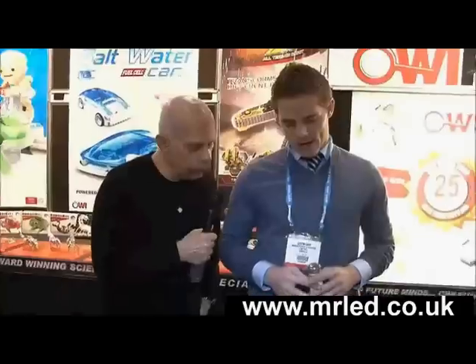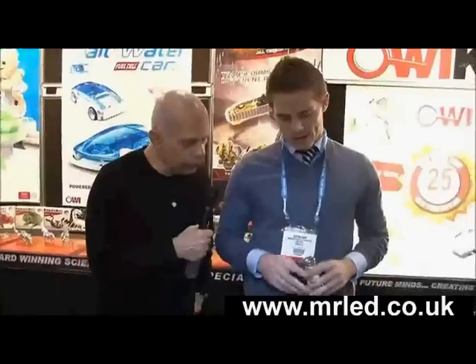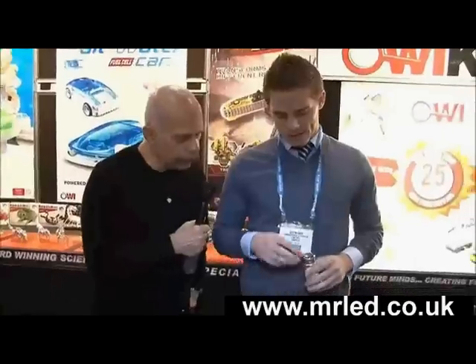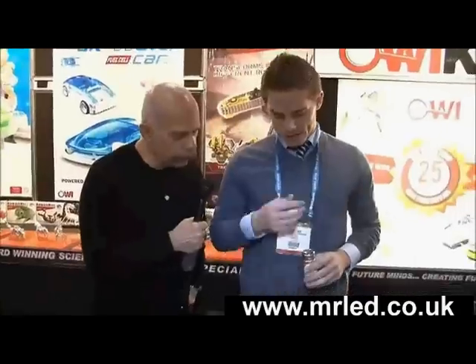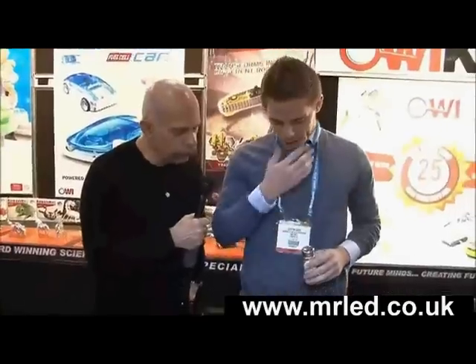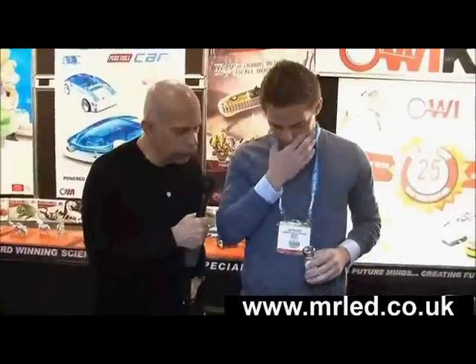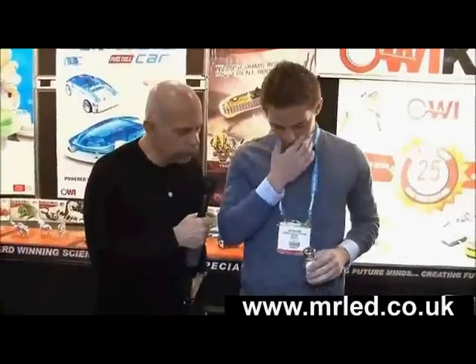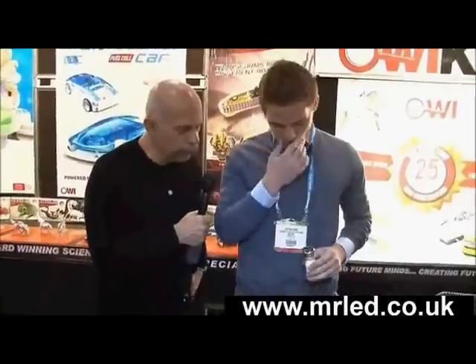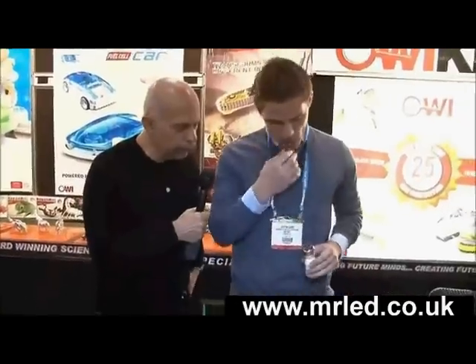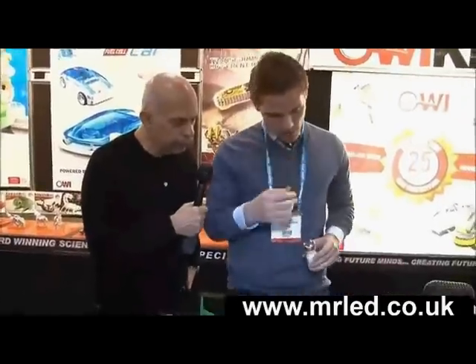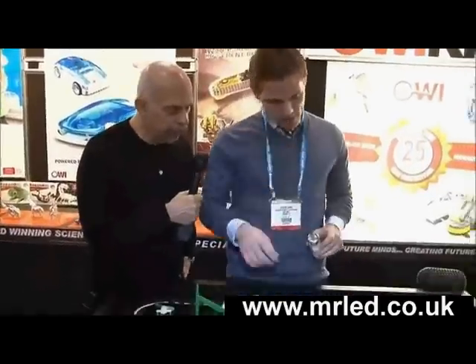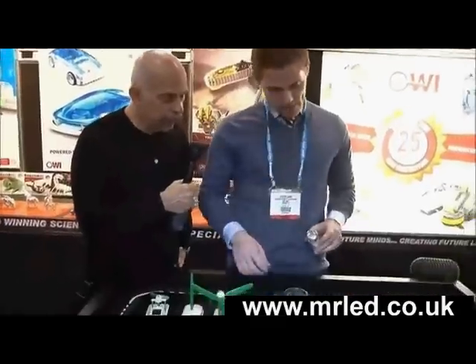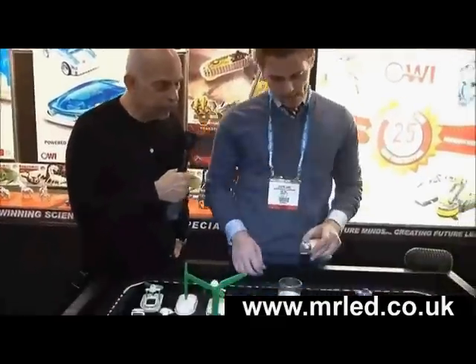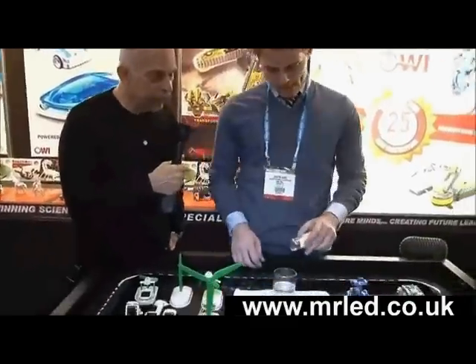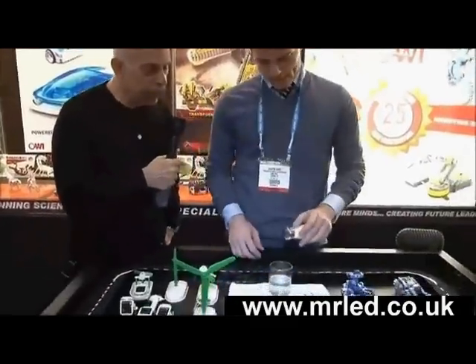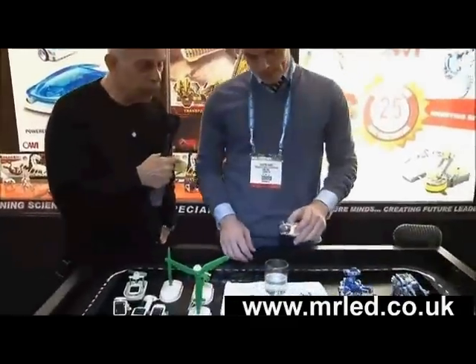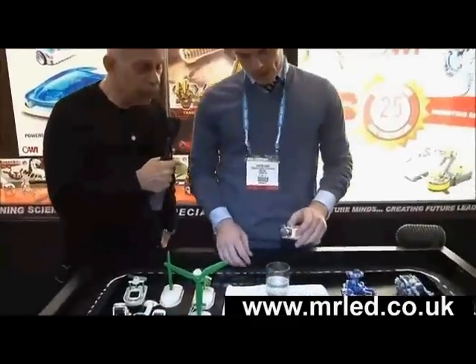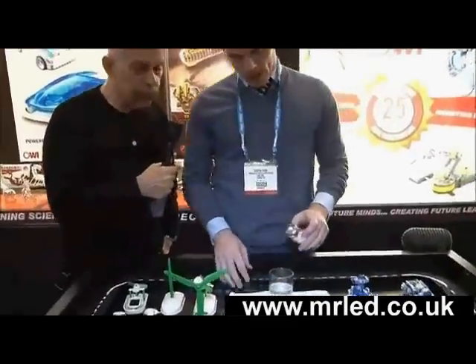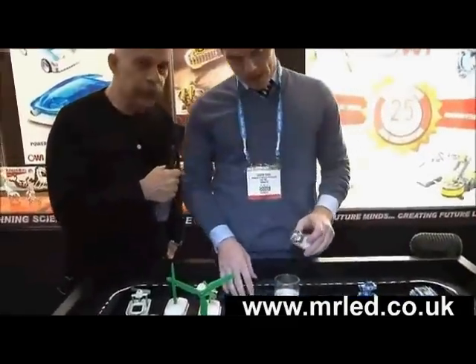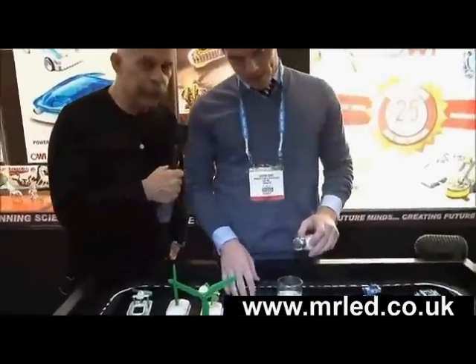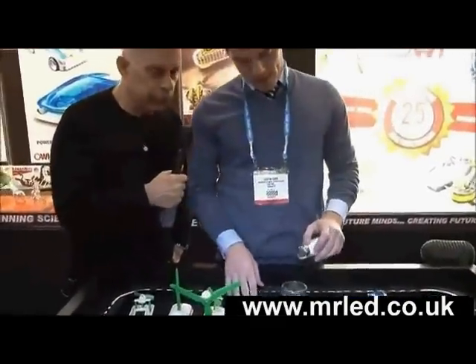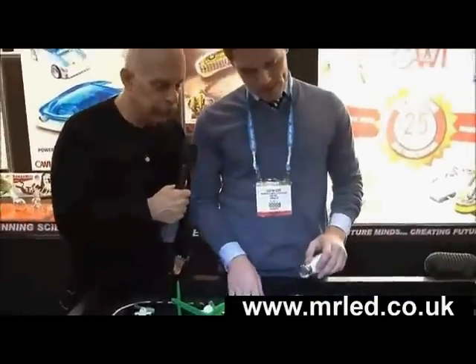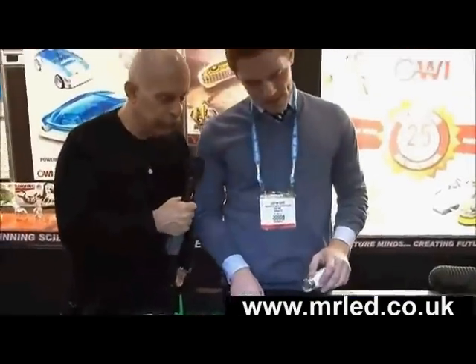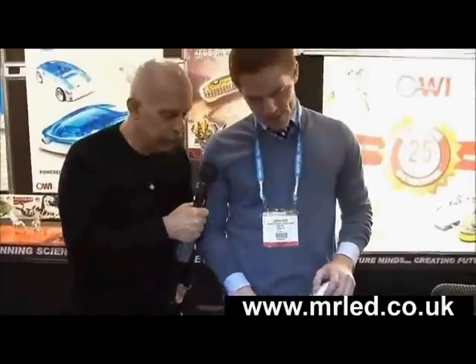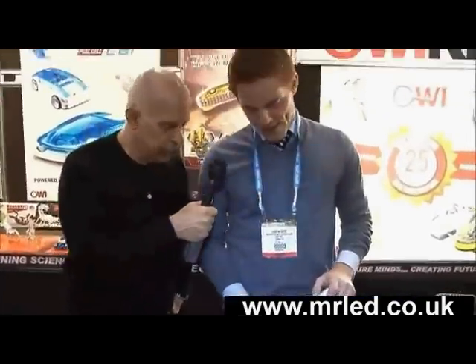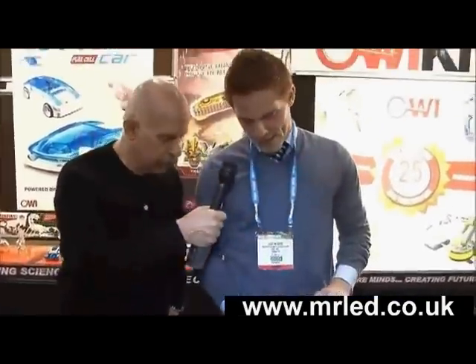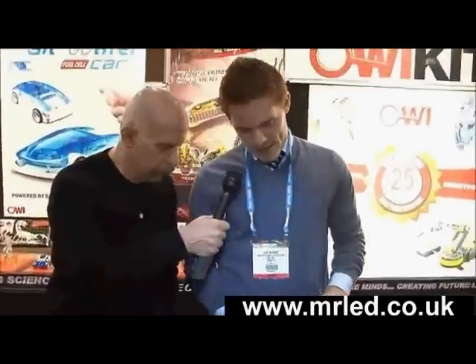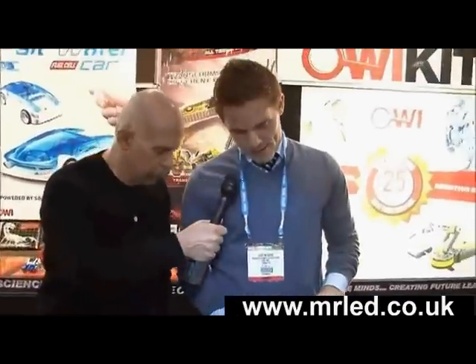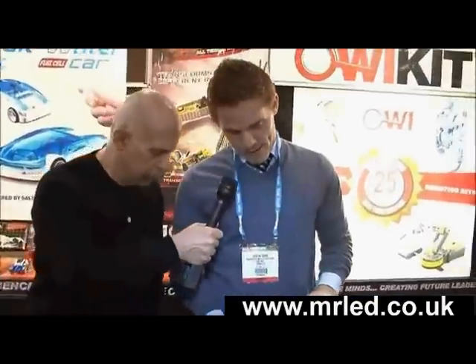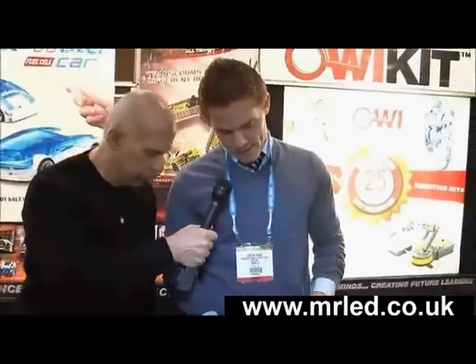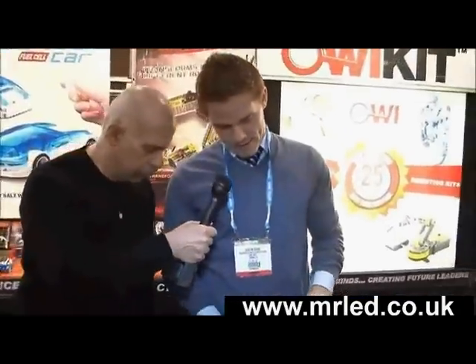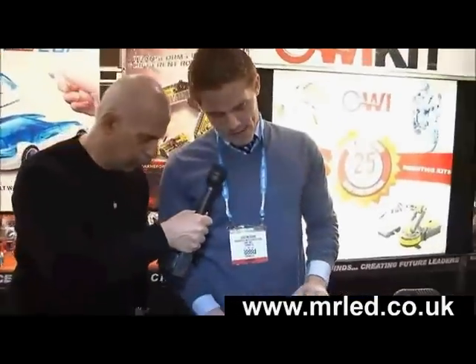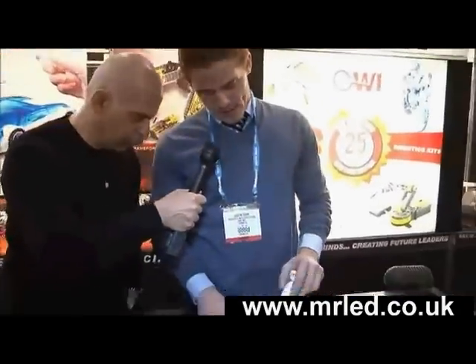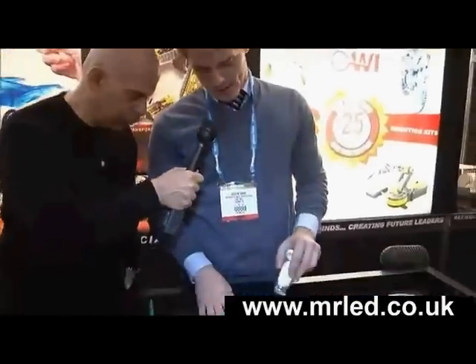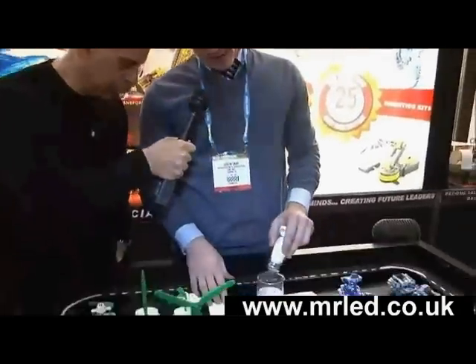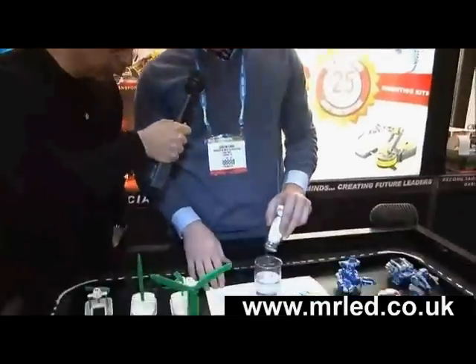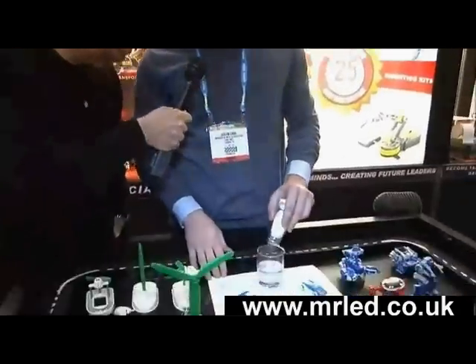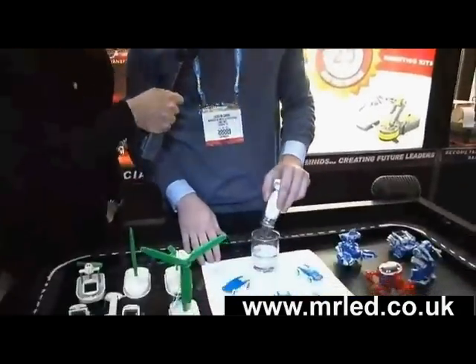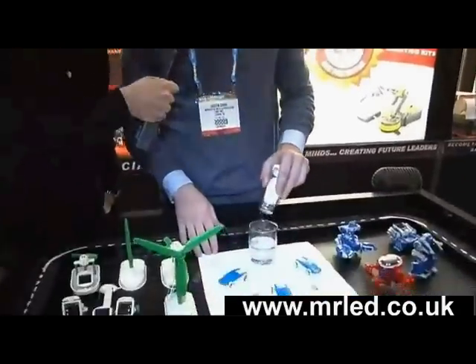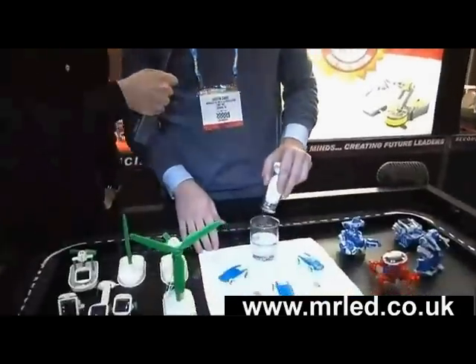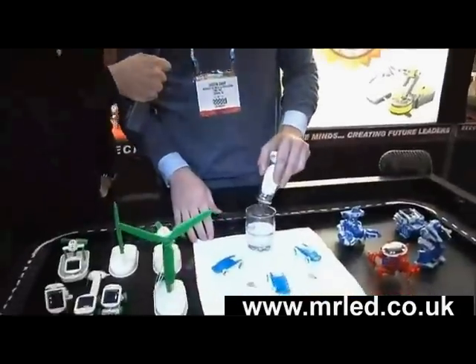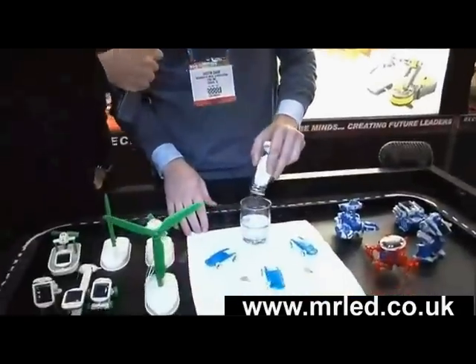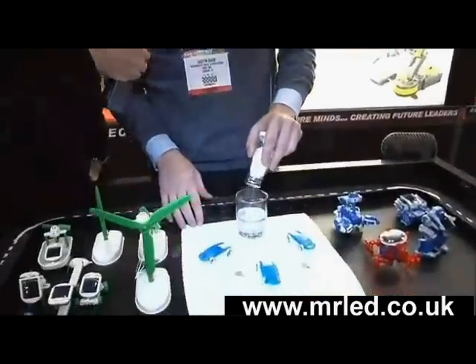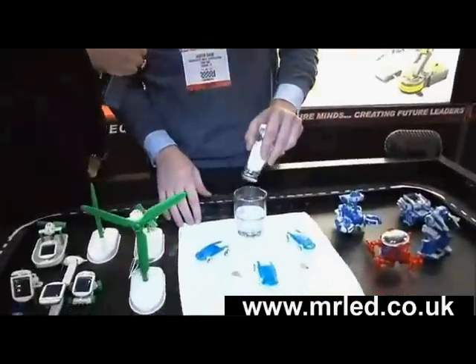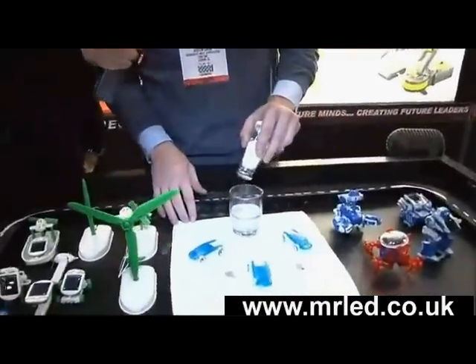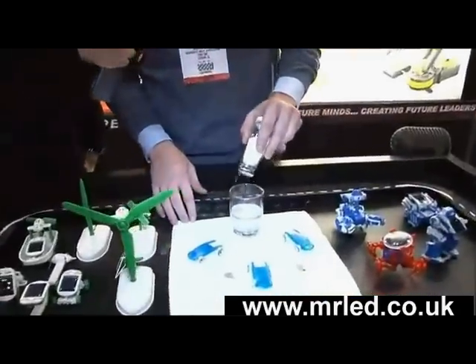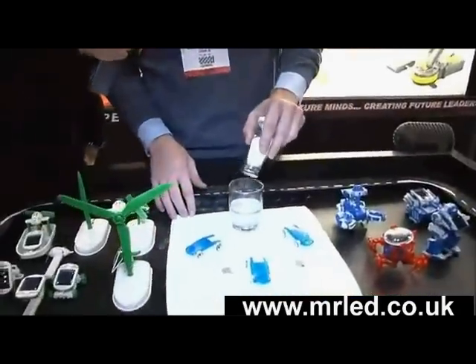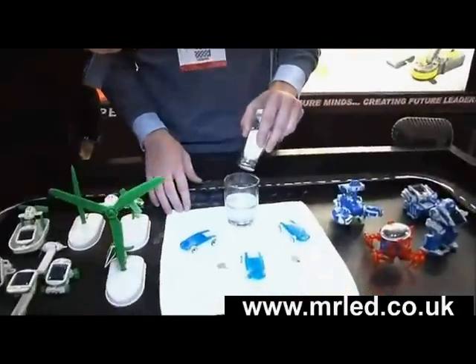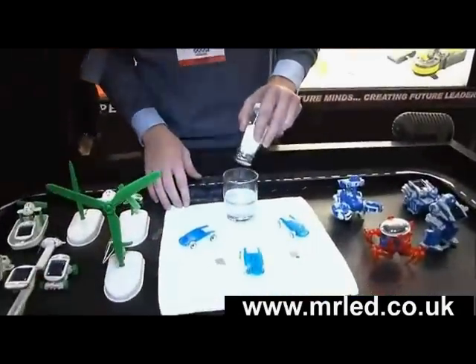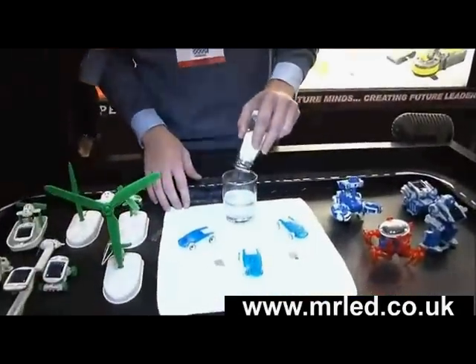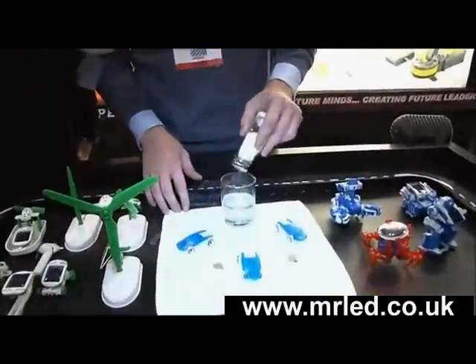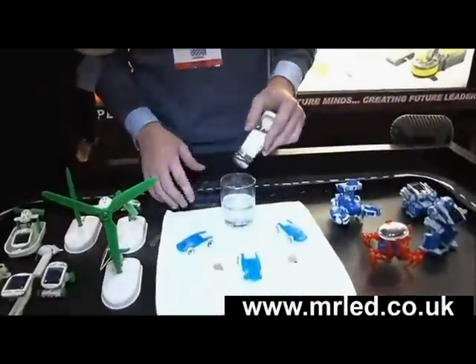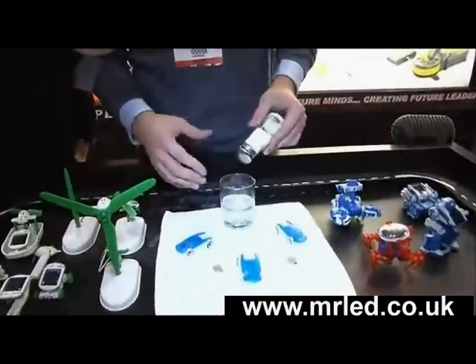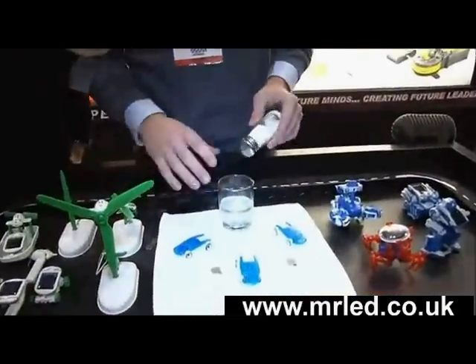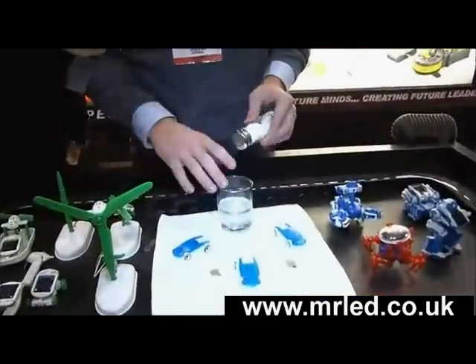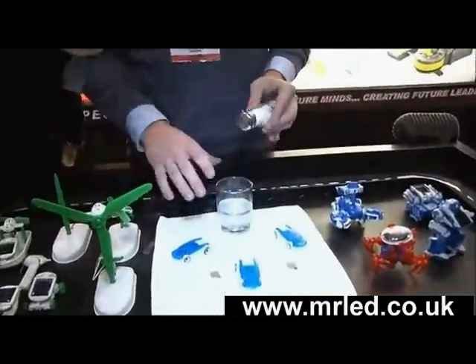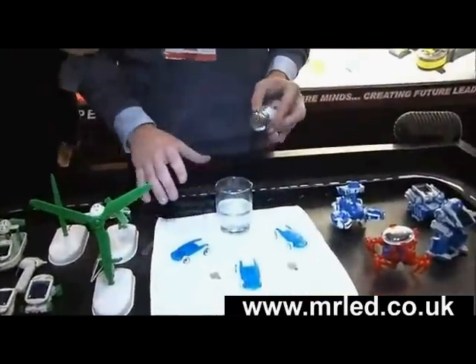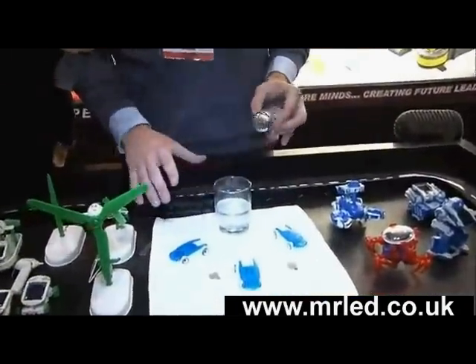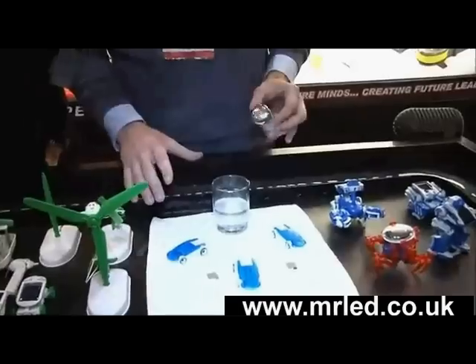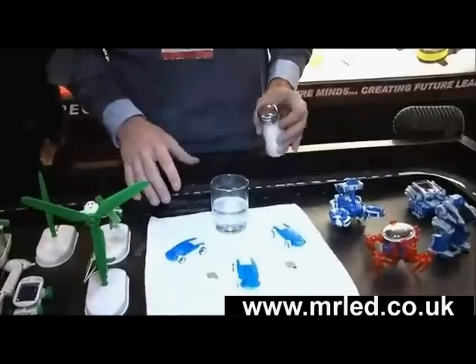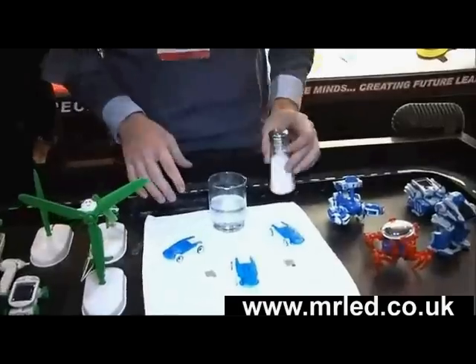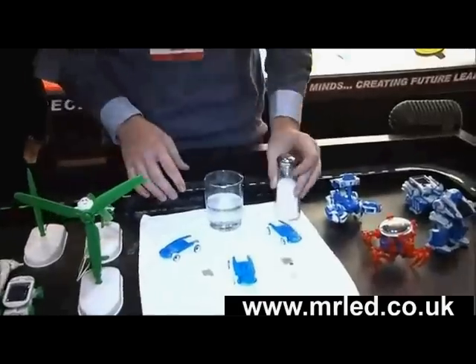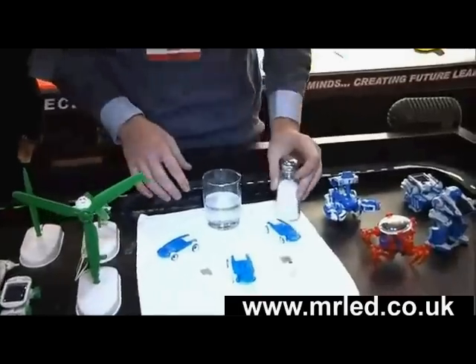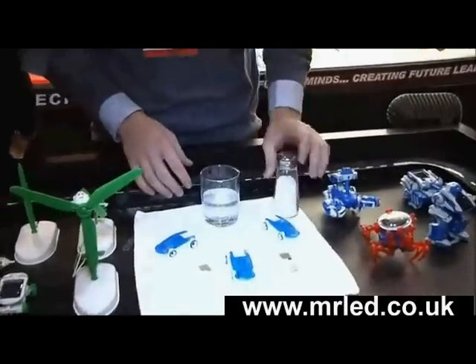Now mix up the potion. All that free salt you've got lying around, you just put it in here. And this is just regular tap water.